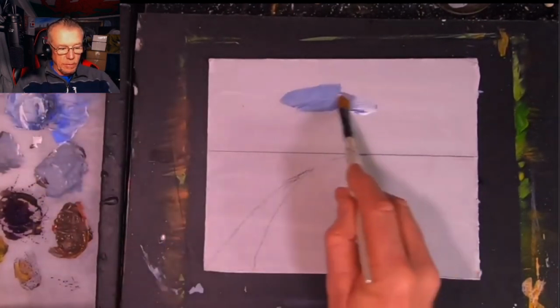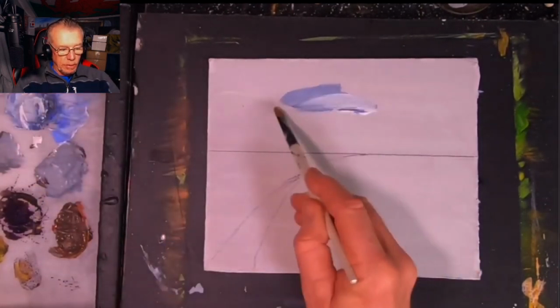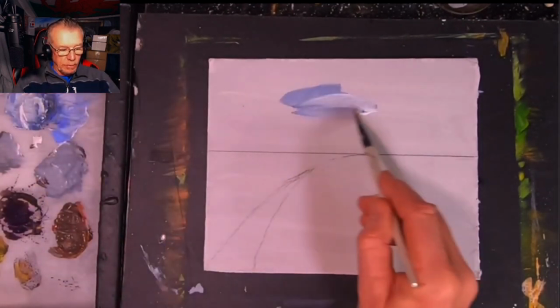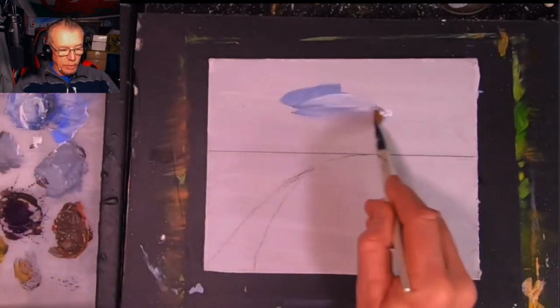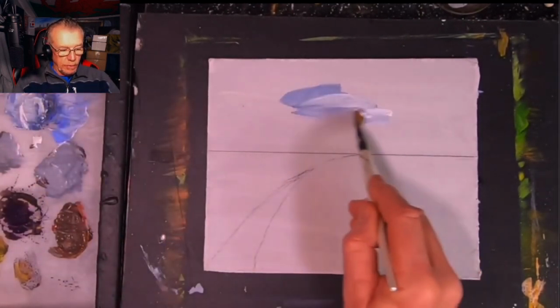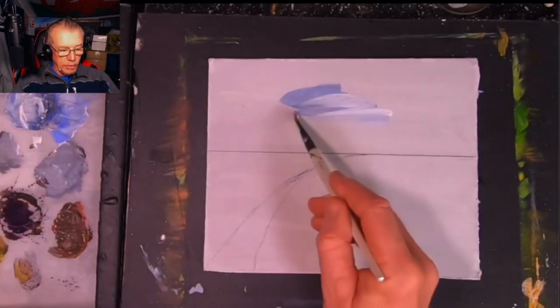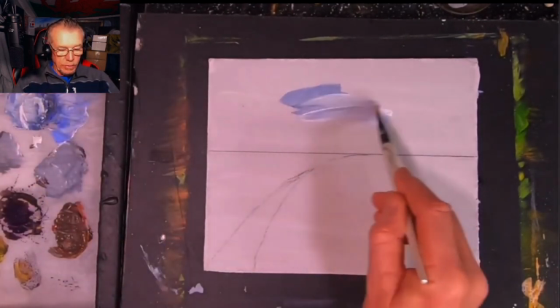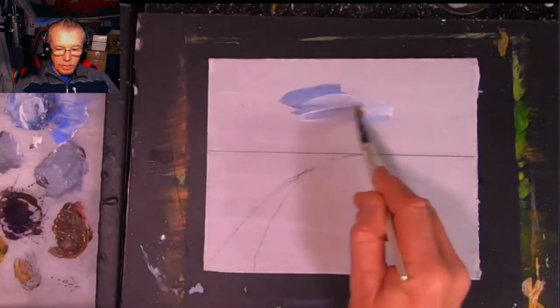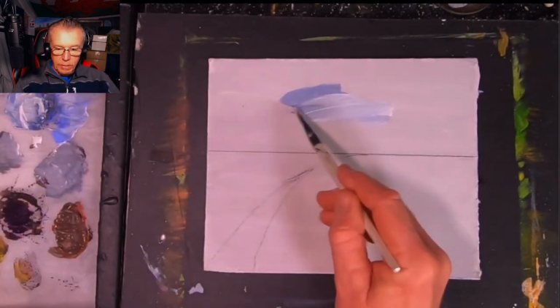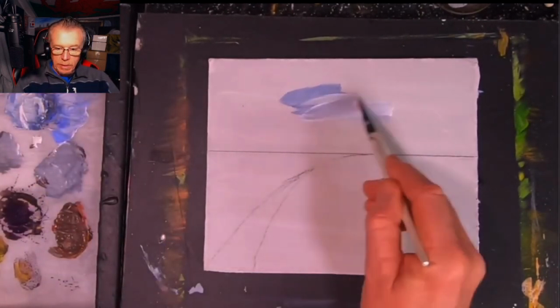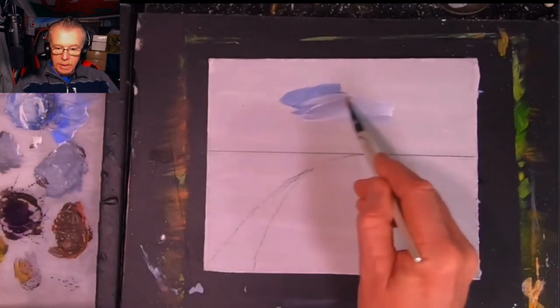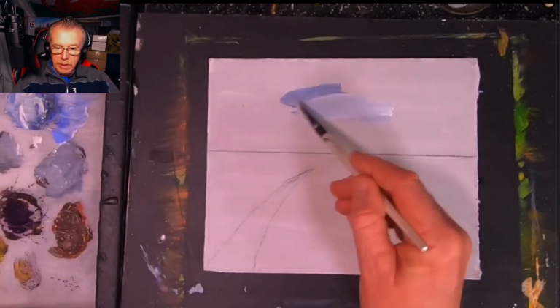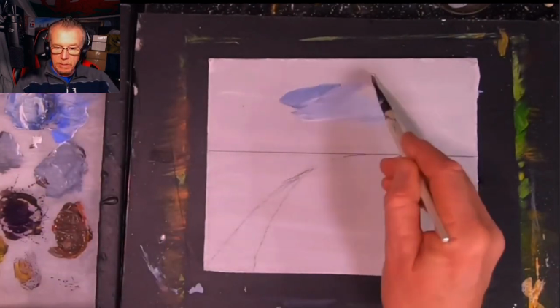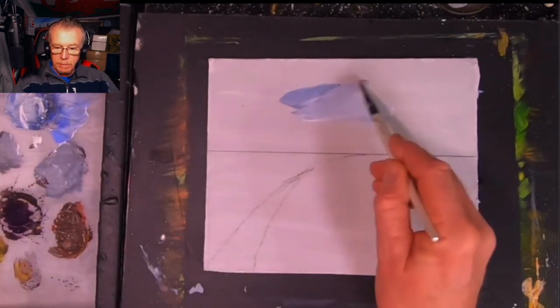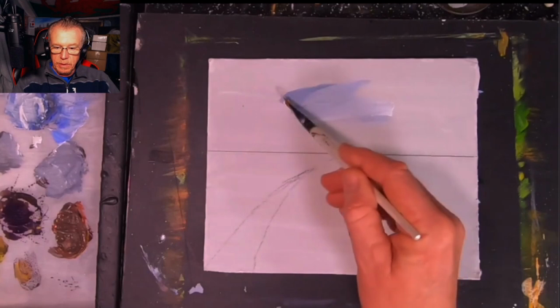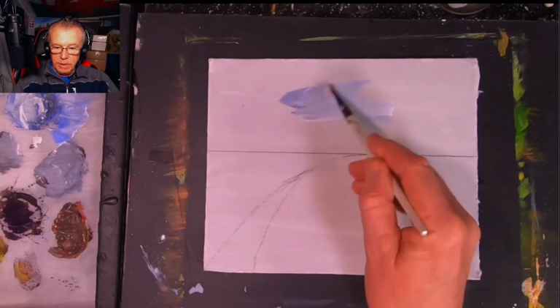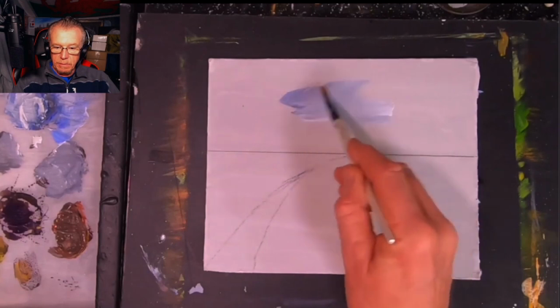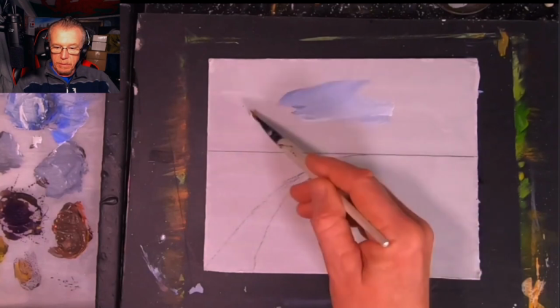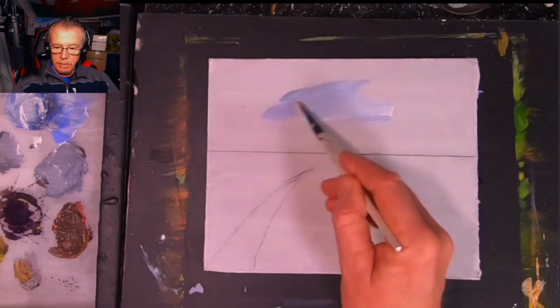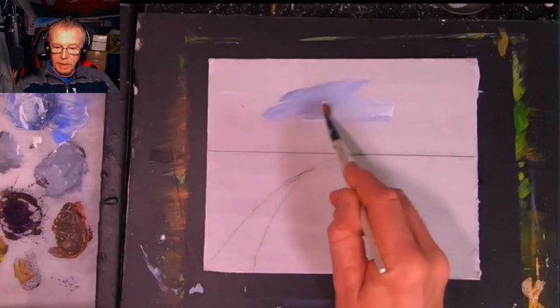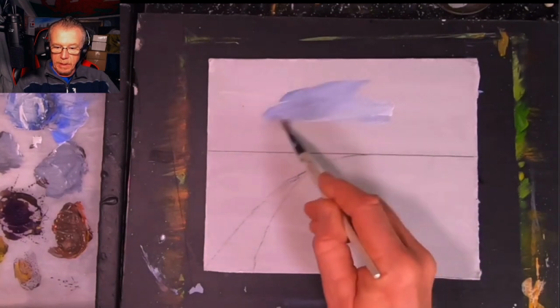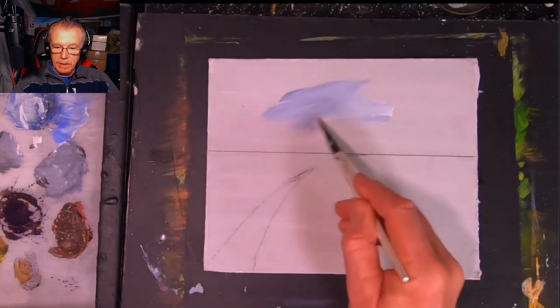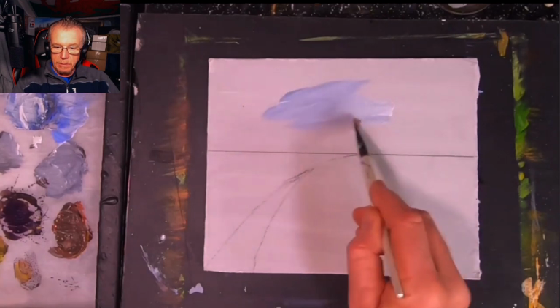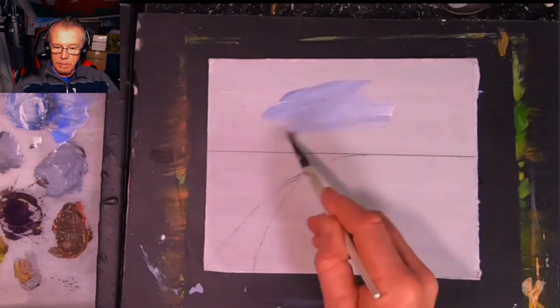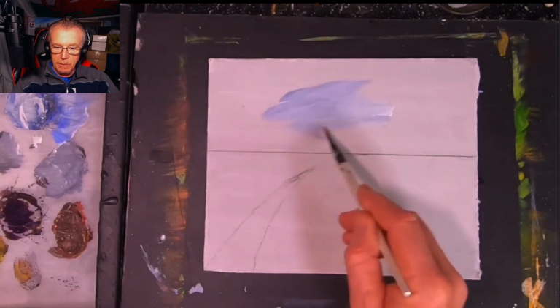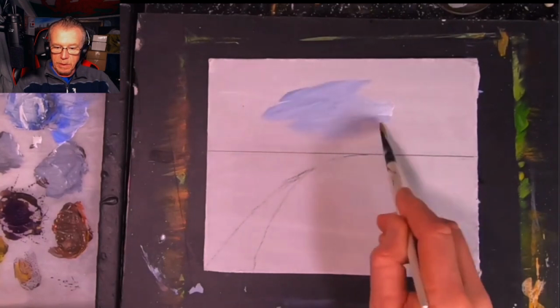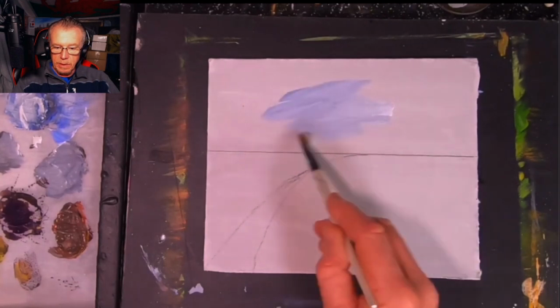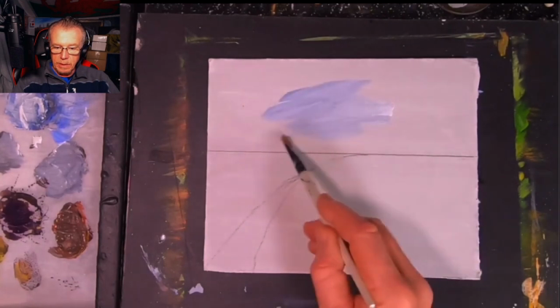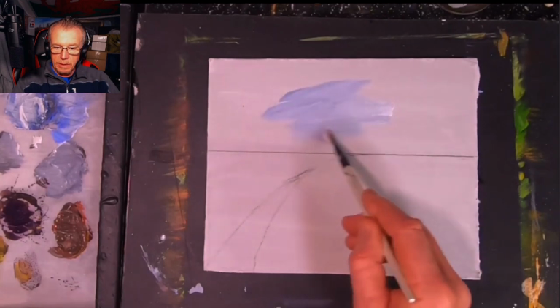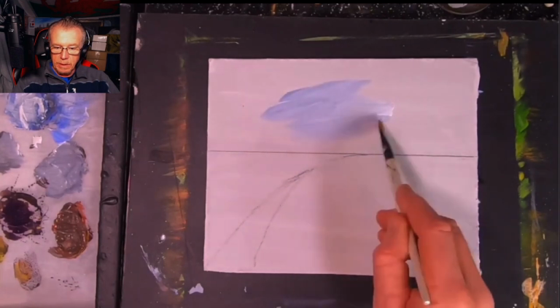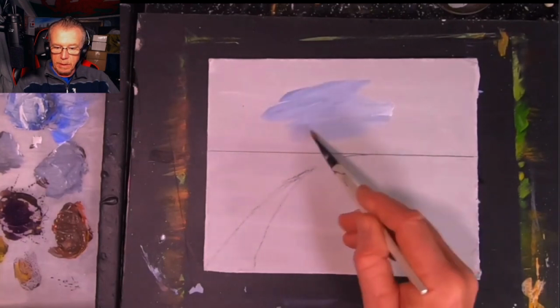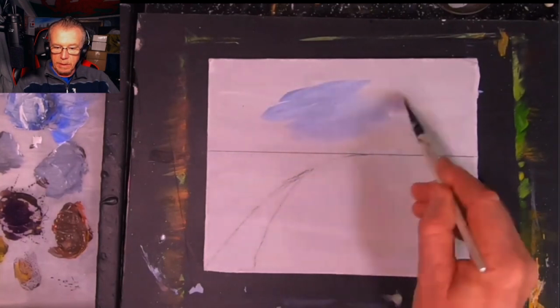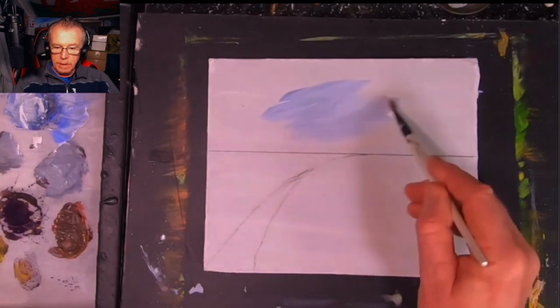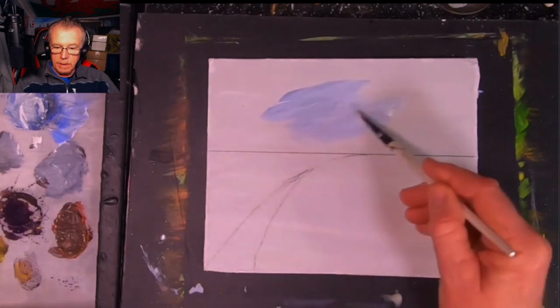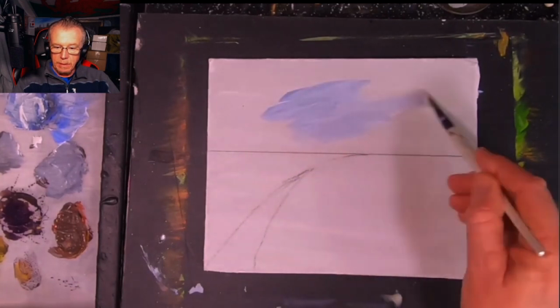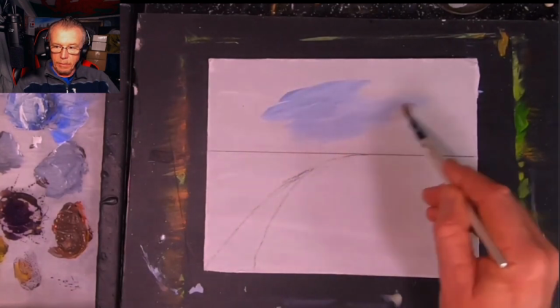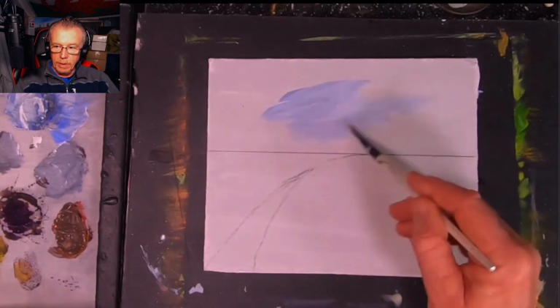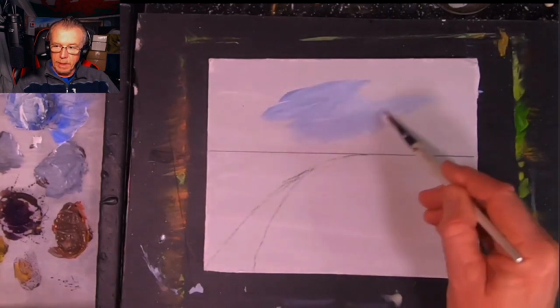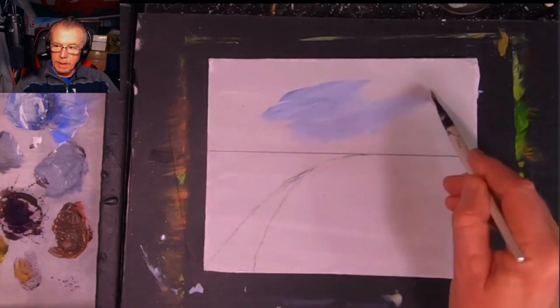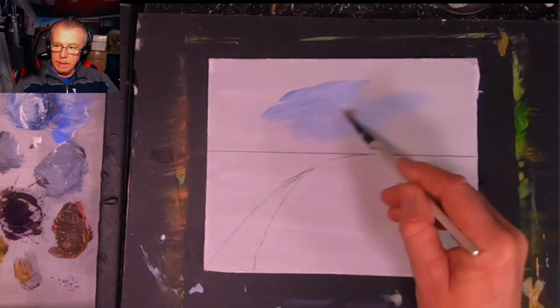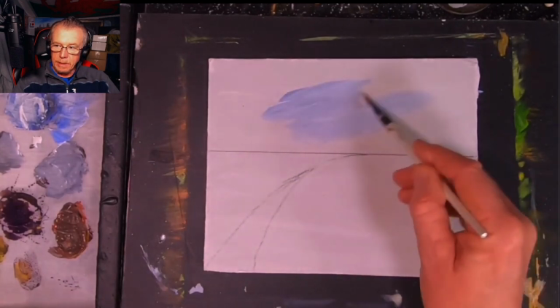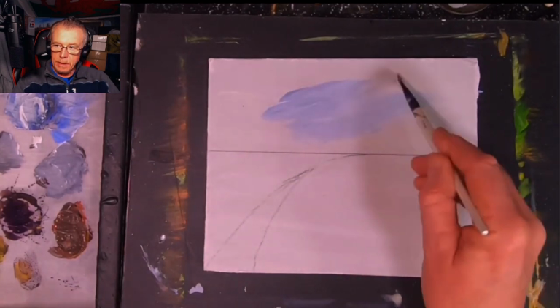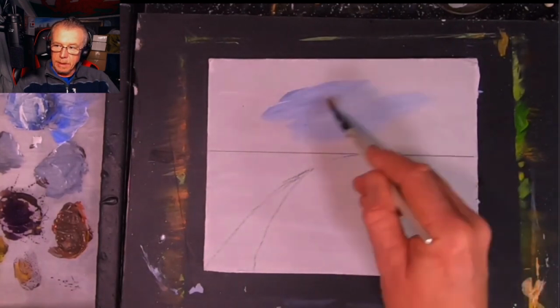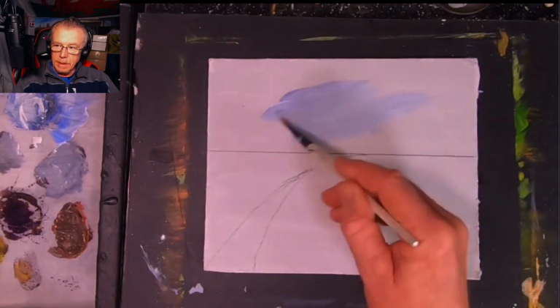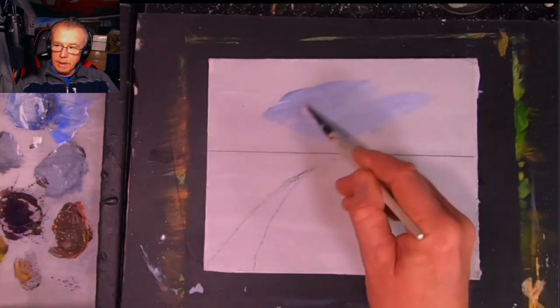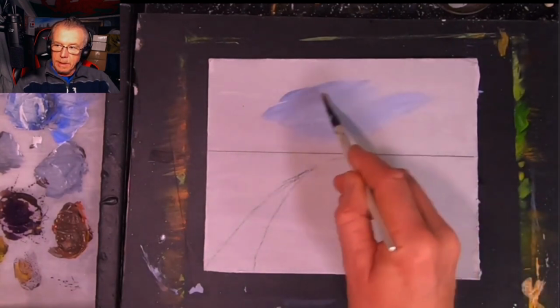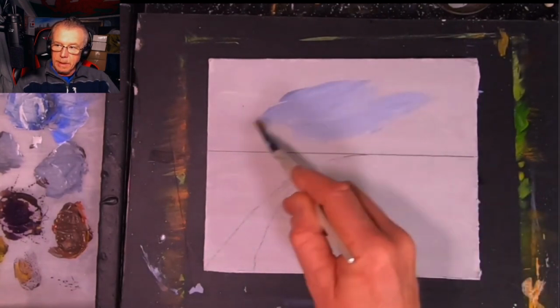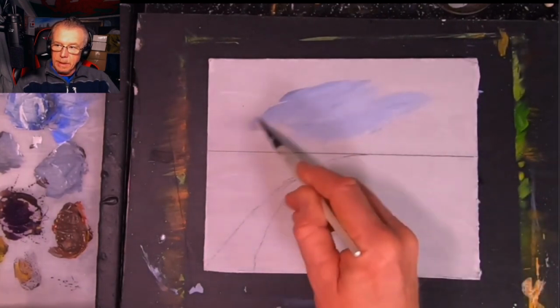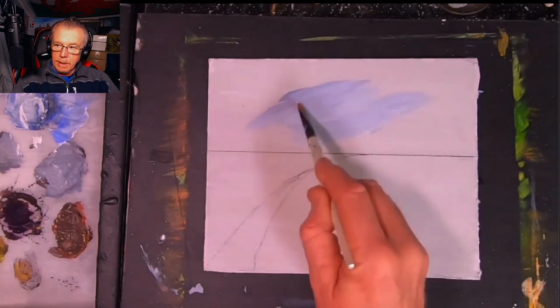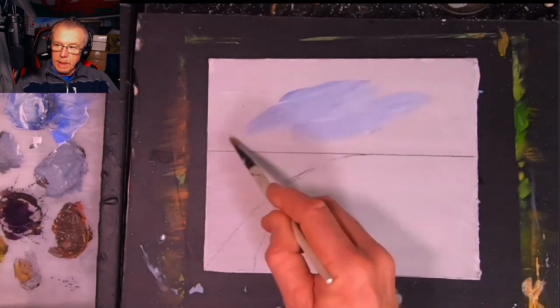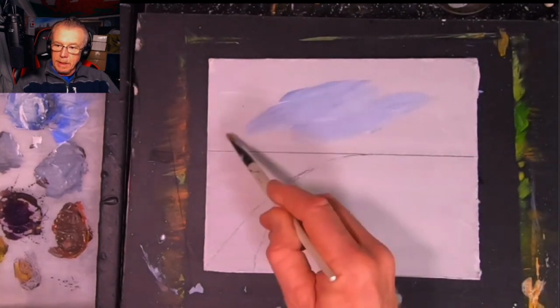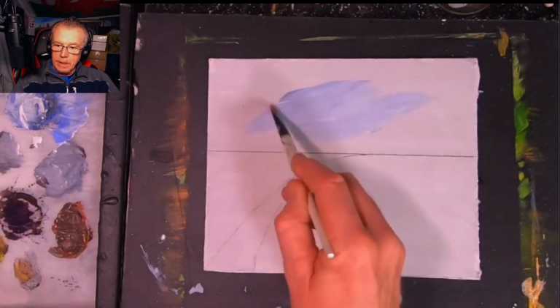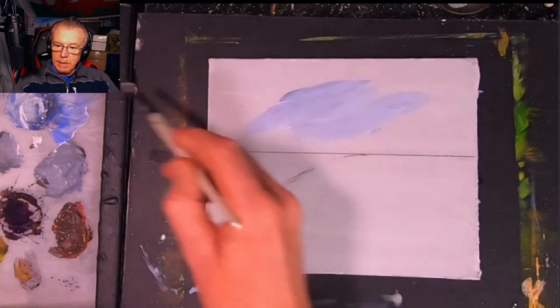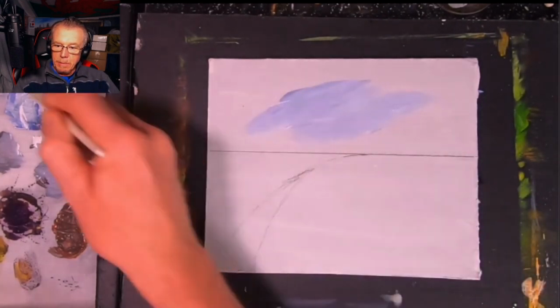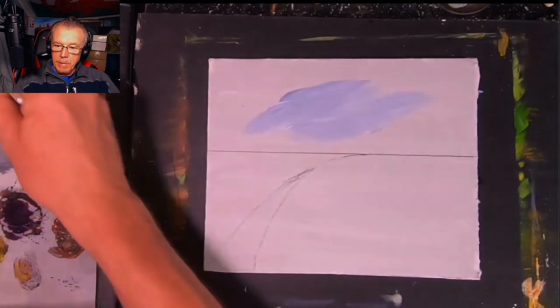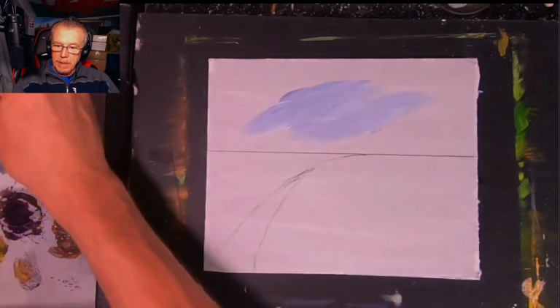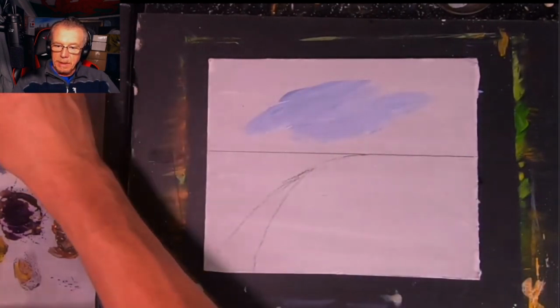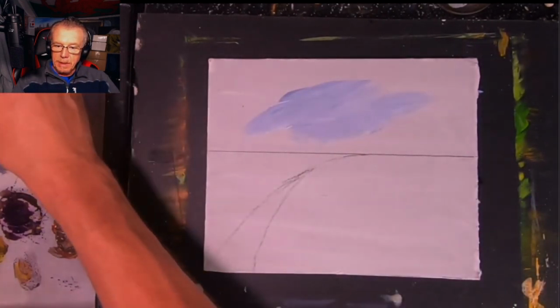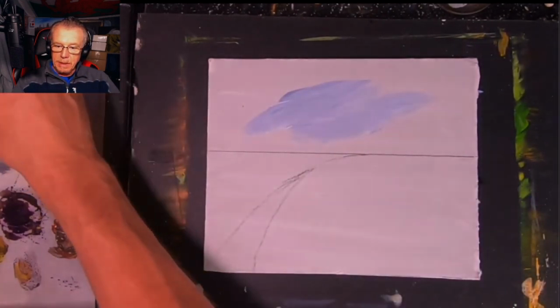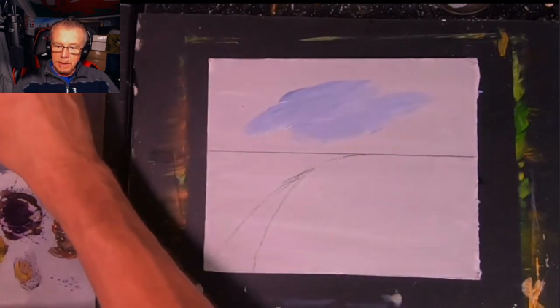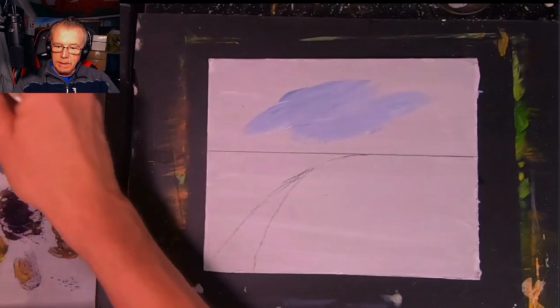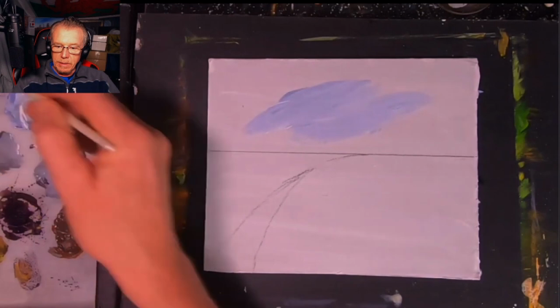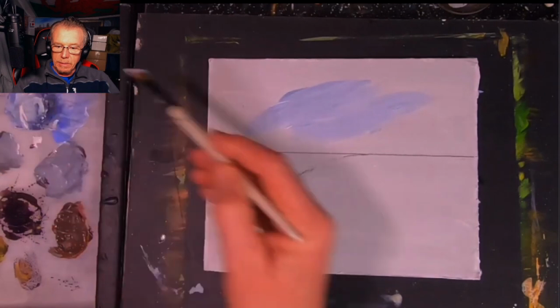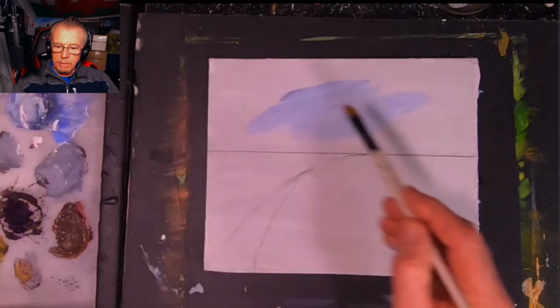Without further ado, let's just put some relaxing music on and see if we can't get some painting done here.